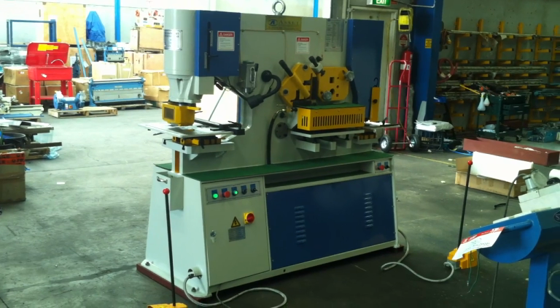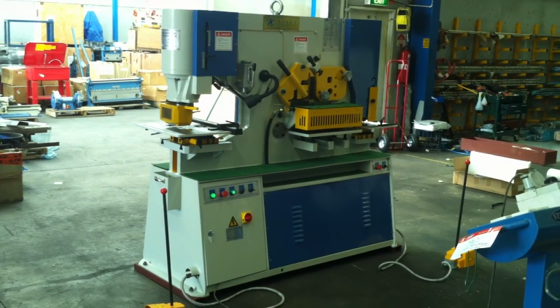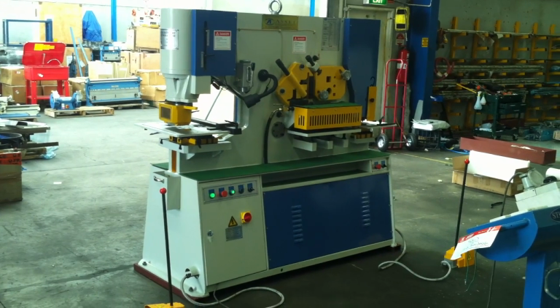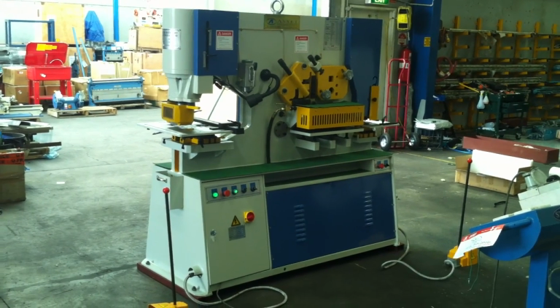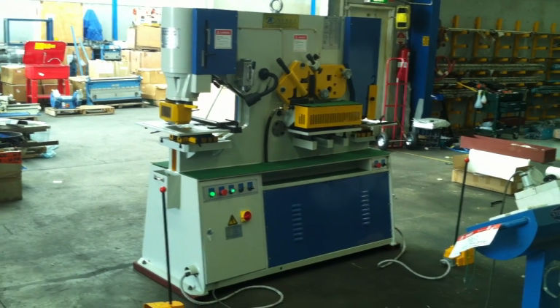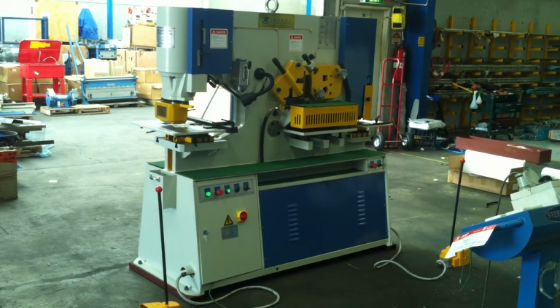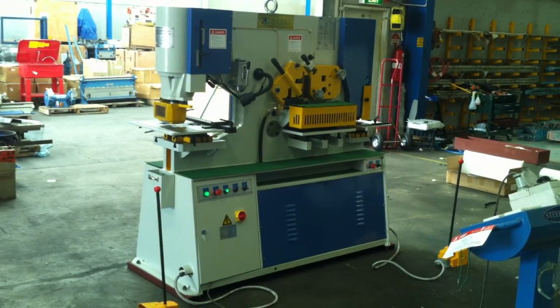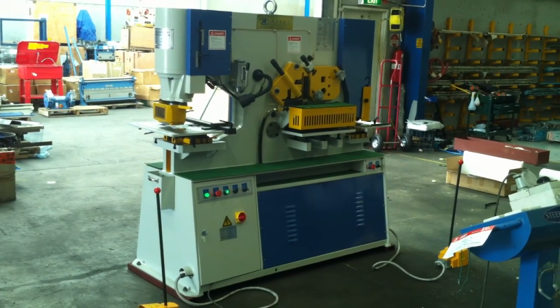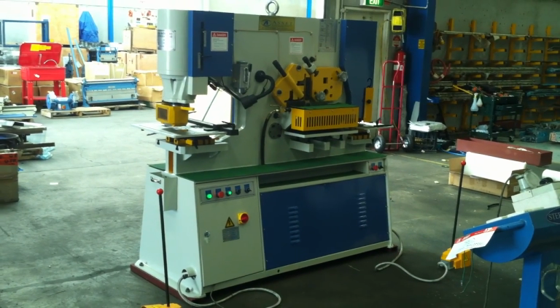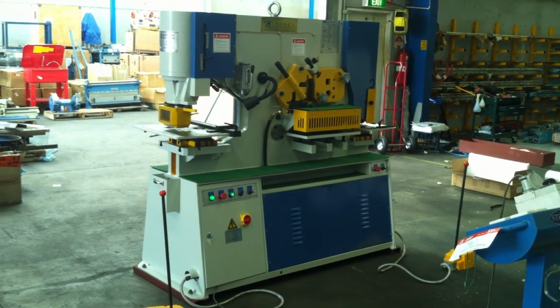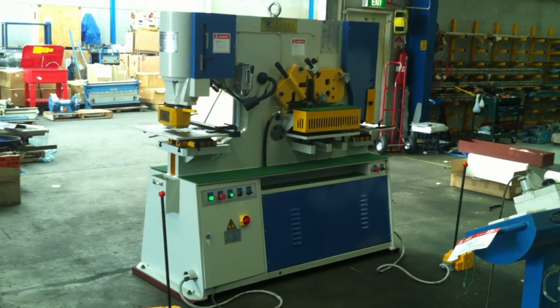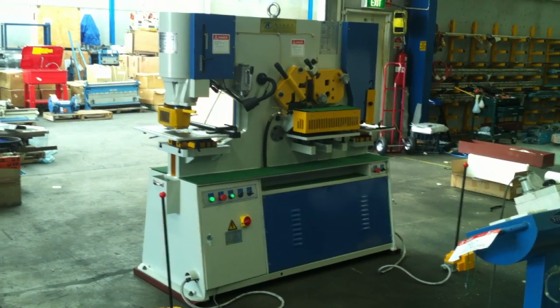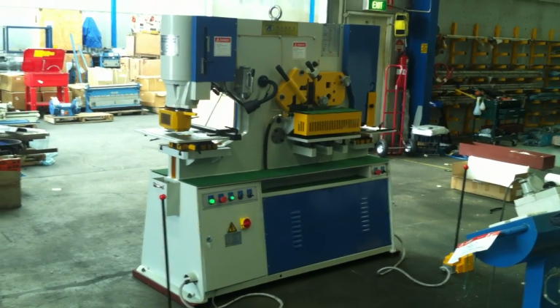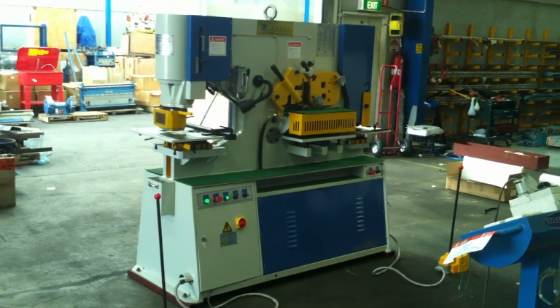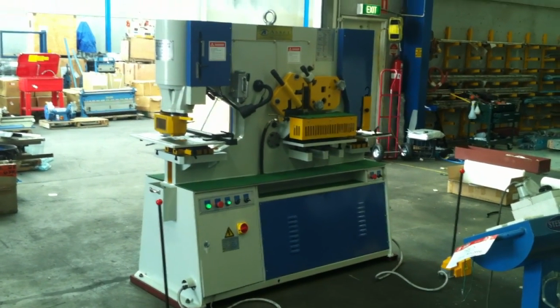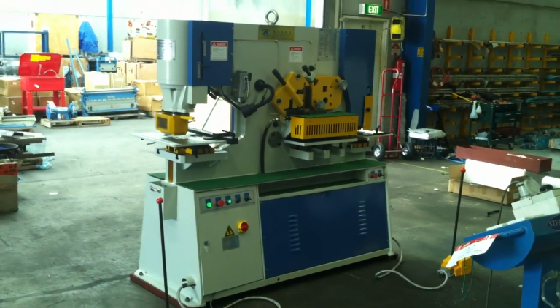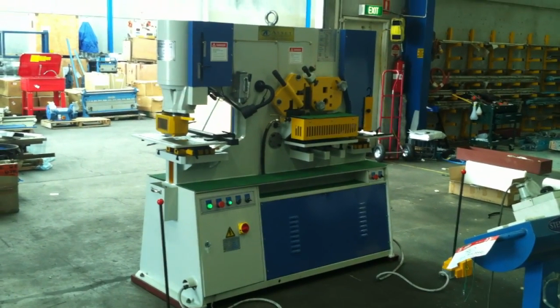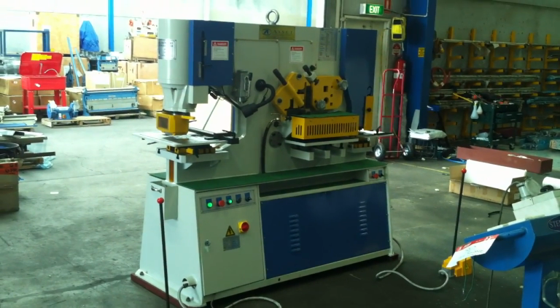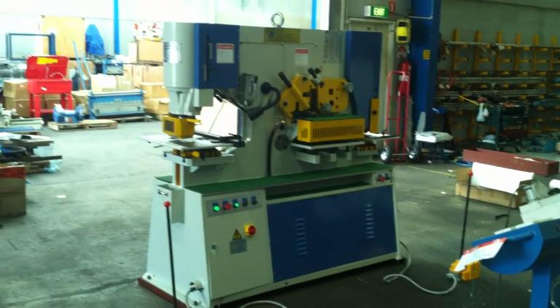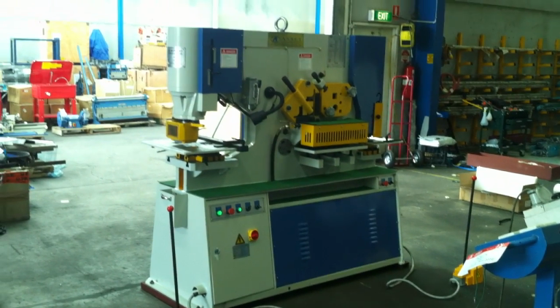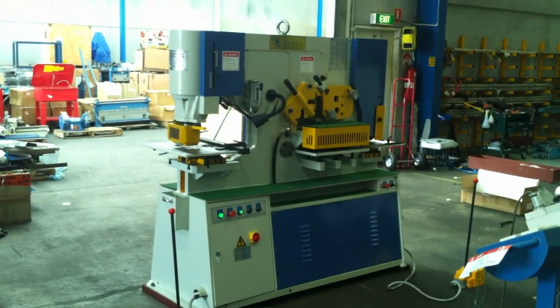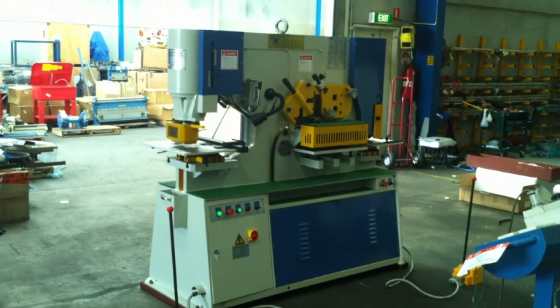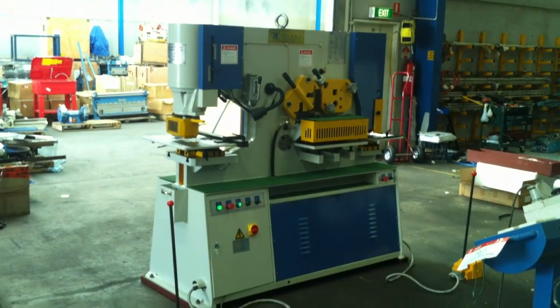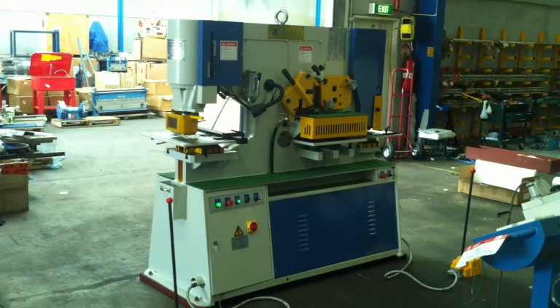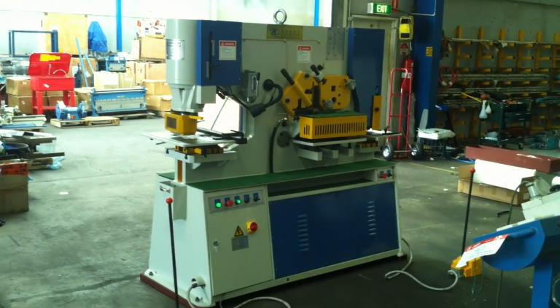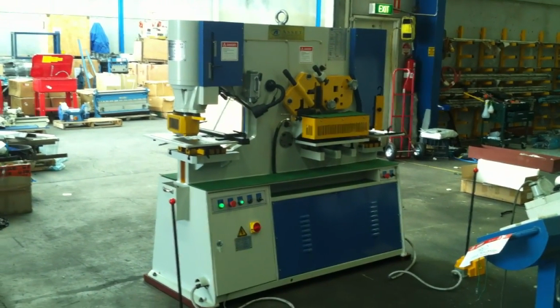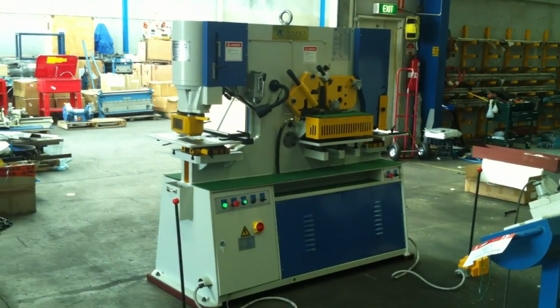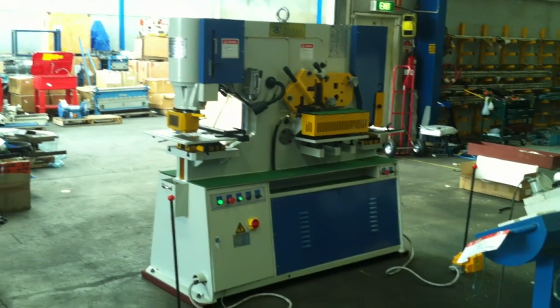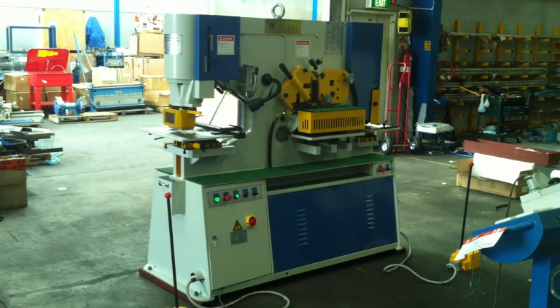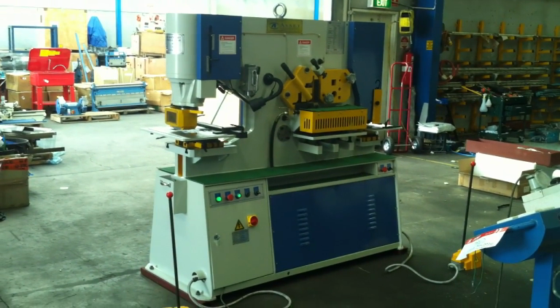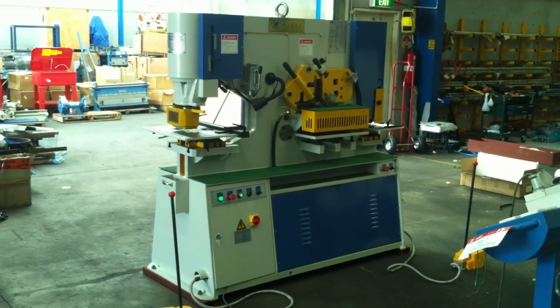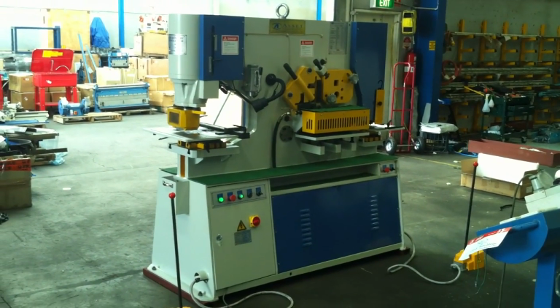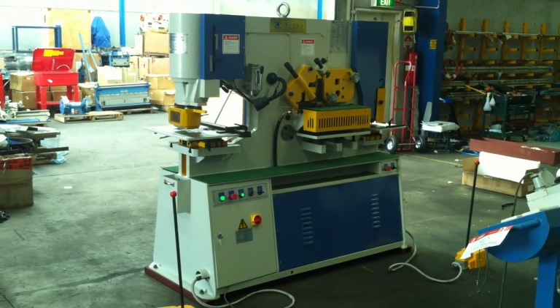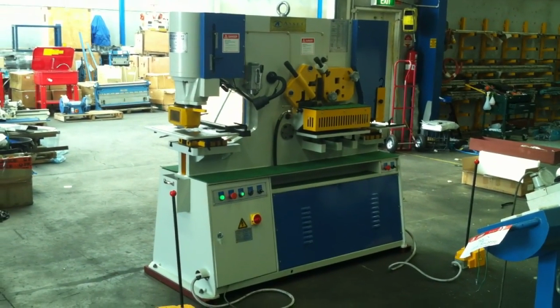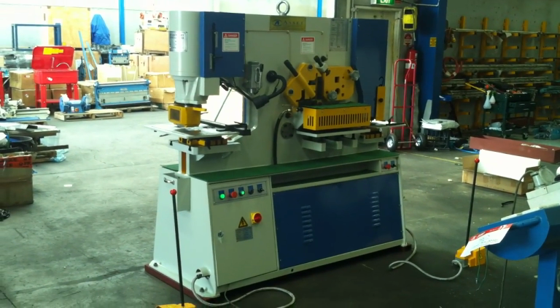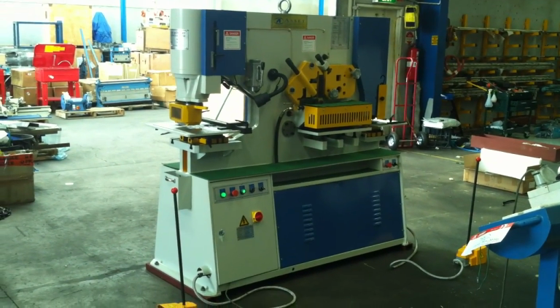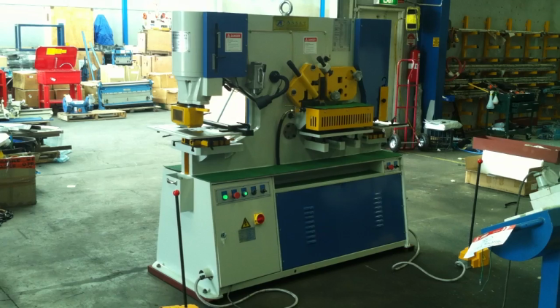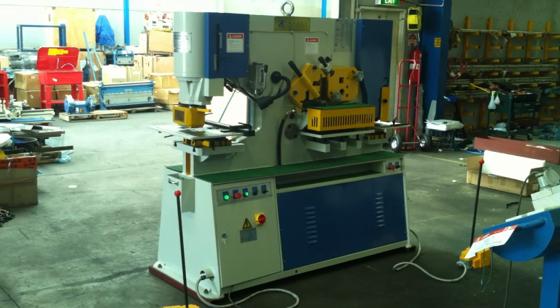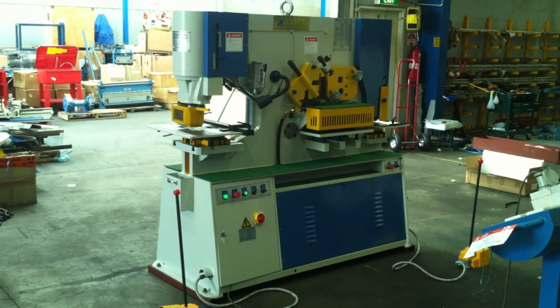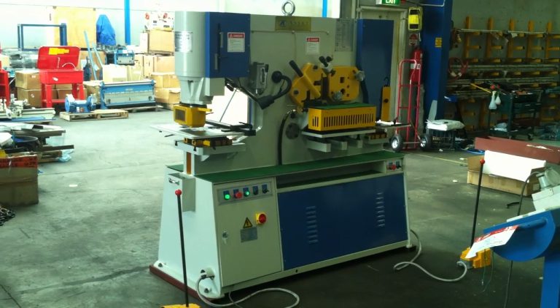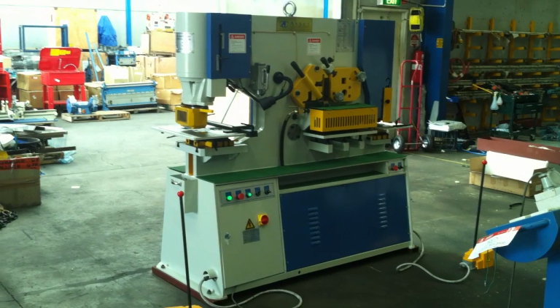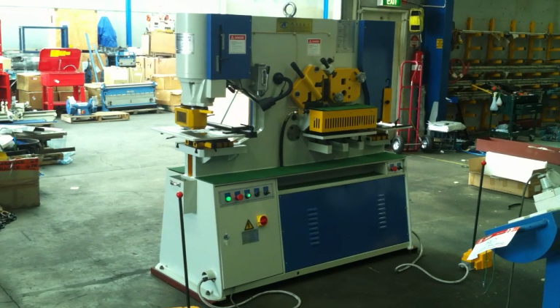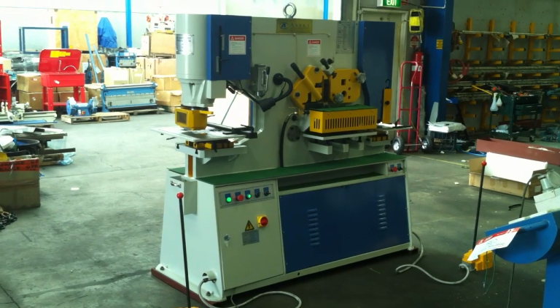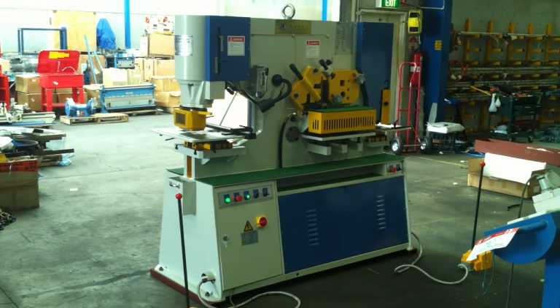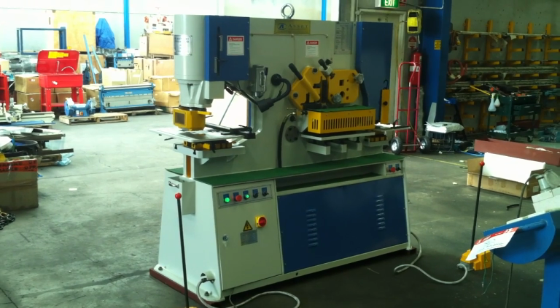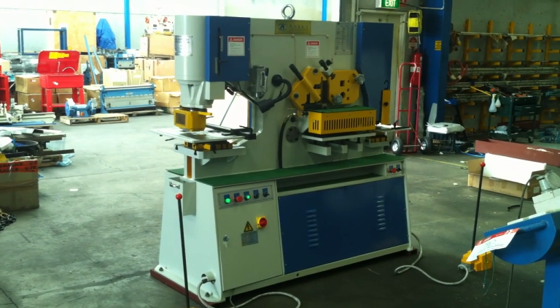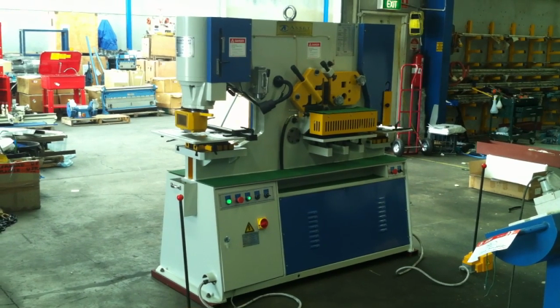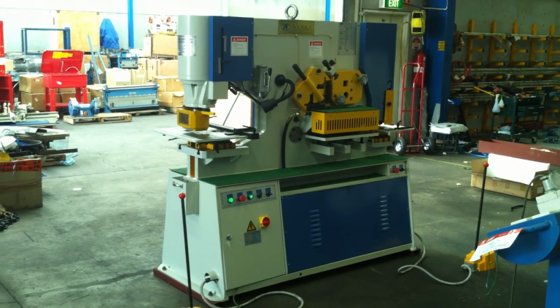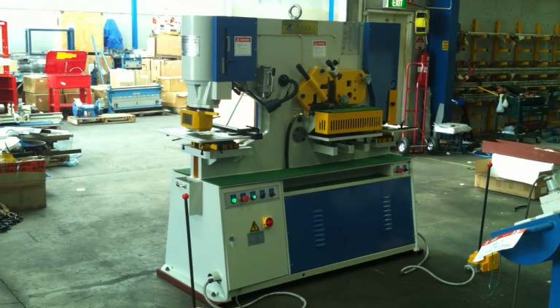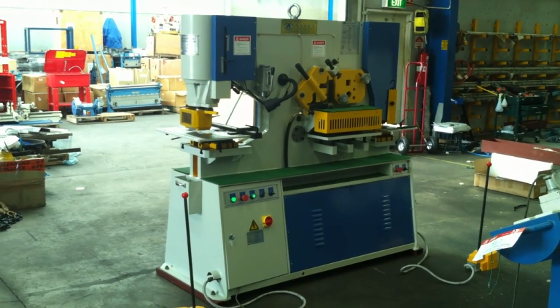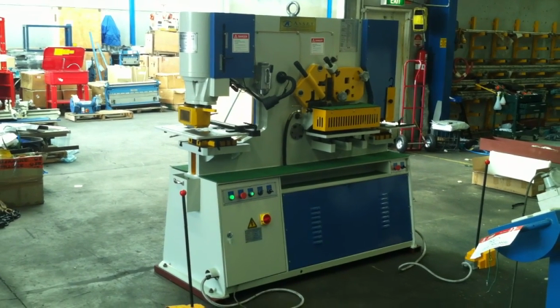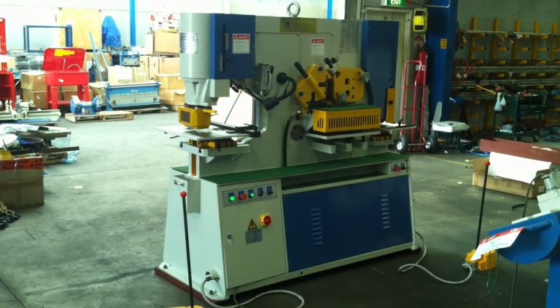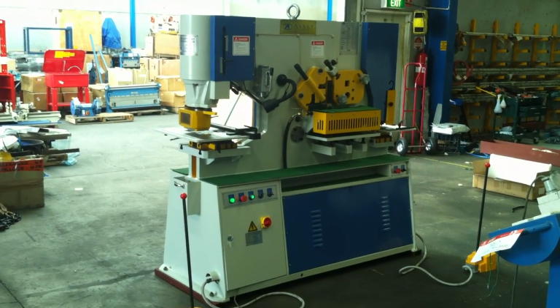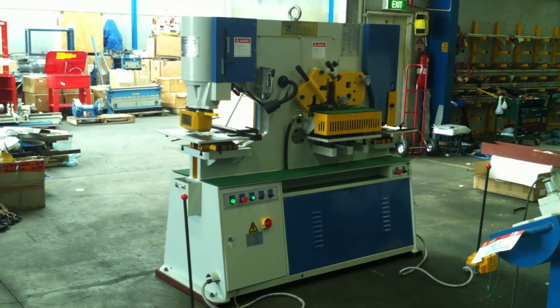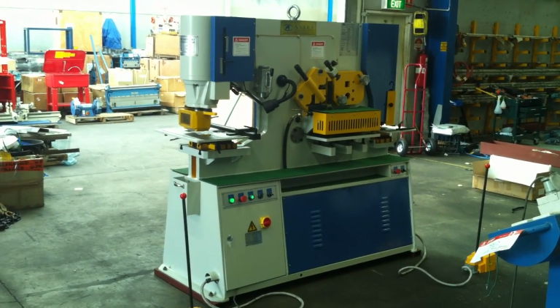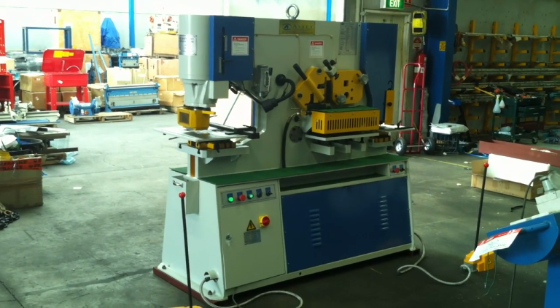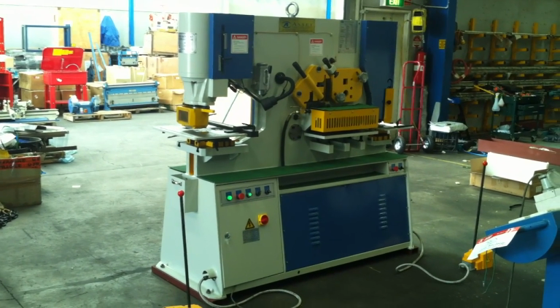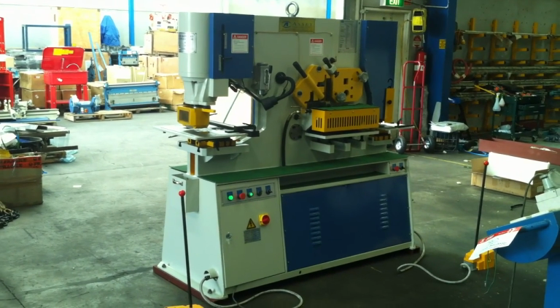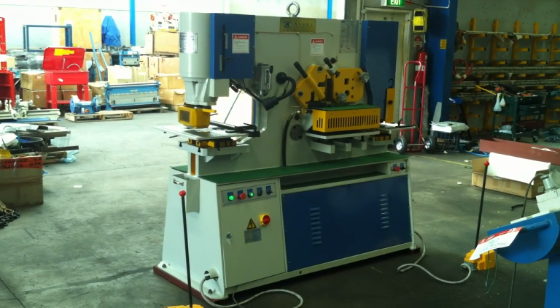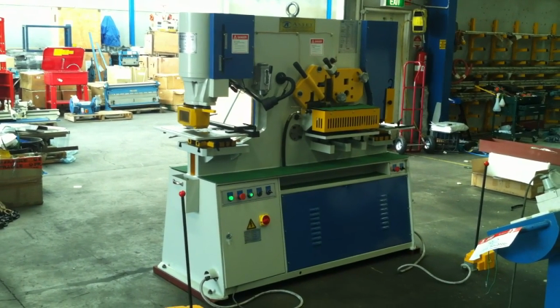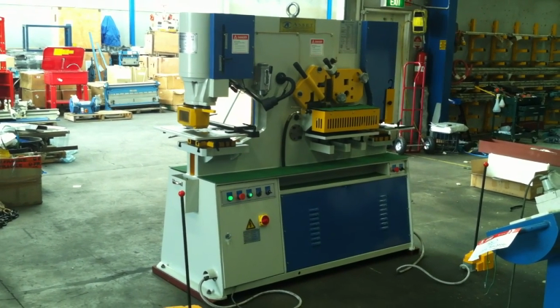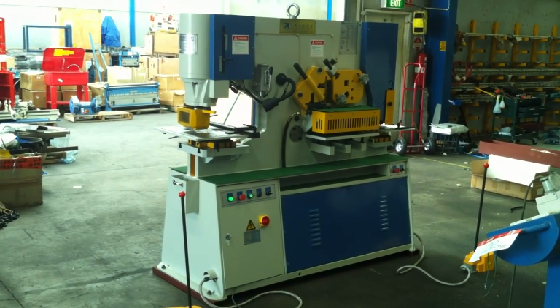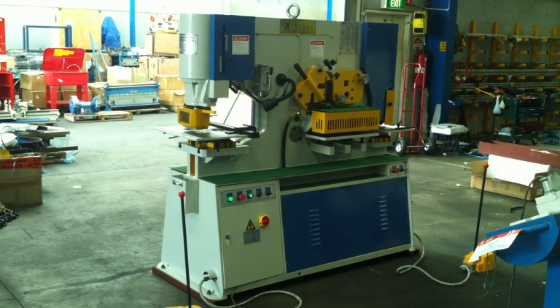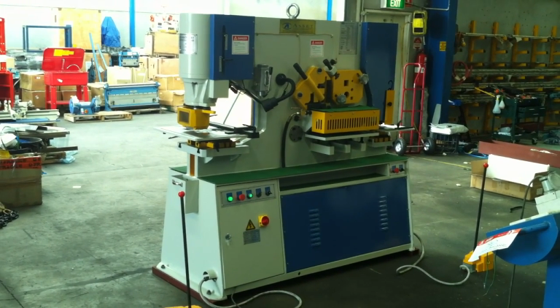Welcome to Asset Plat Machinery. Today we are going to demonstrate our new Full Hydraulic PS70 Hydraulic Punch and Shear.